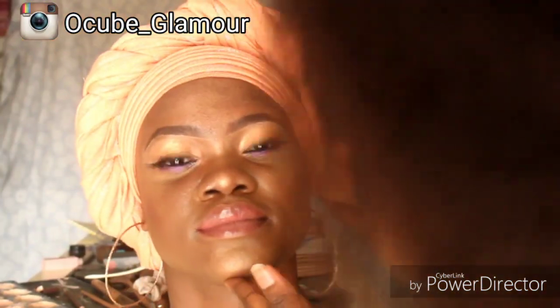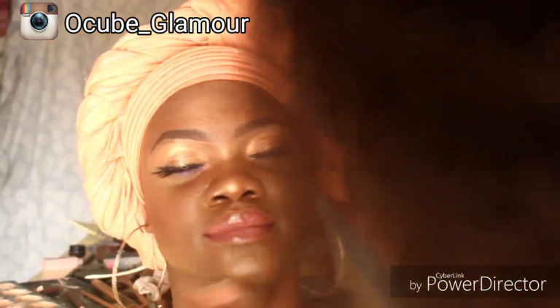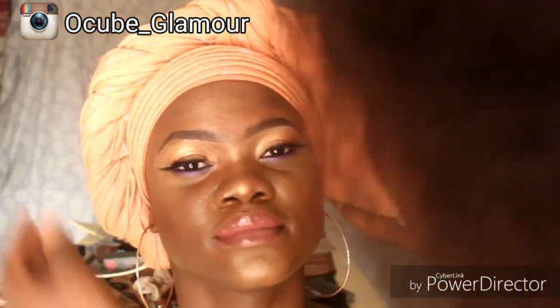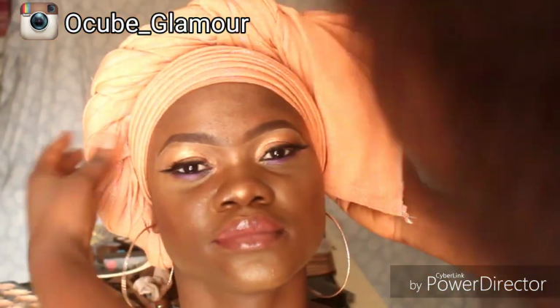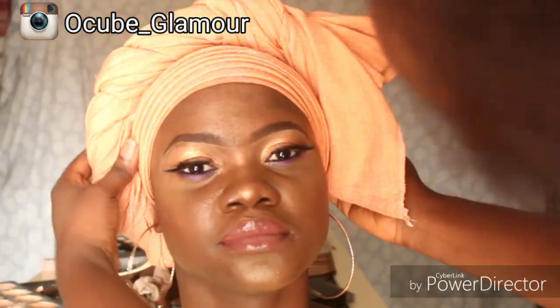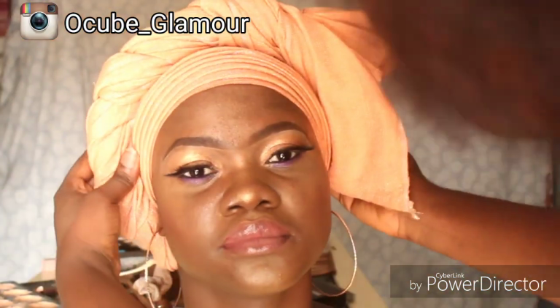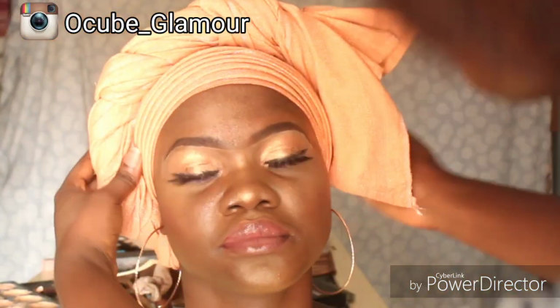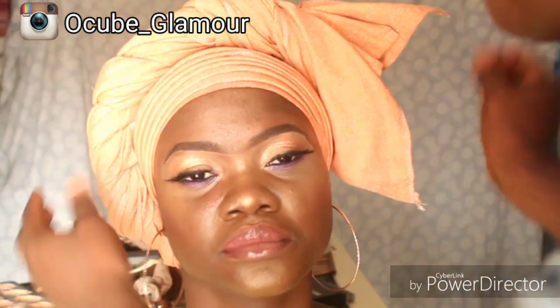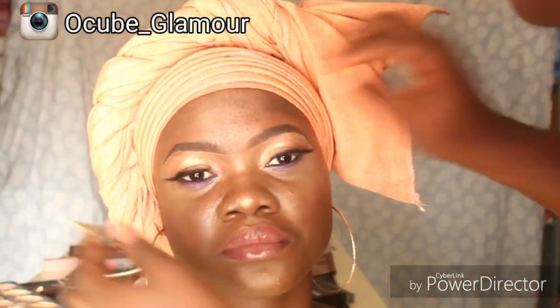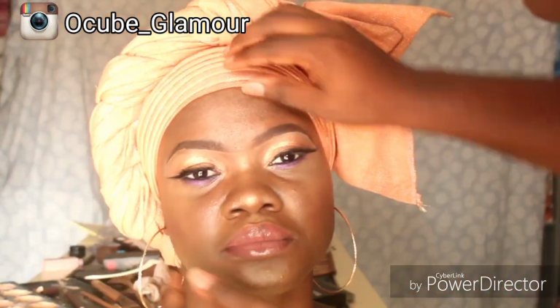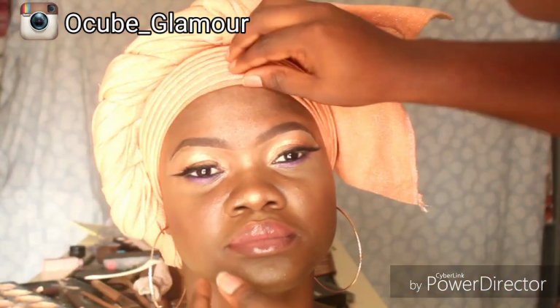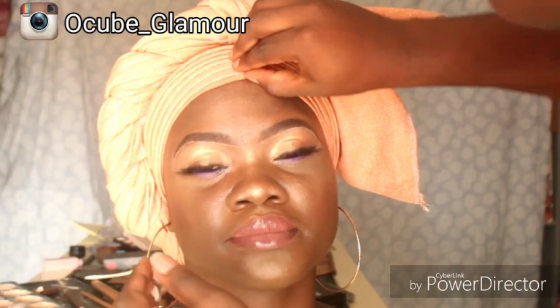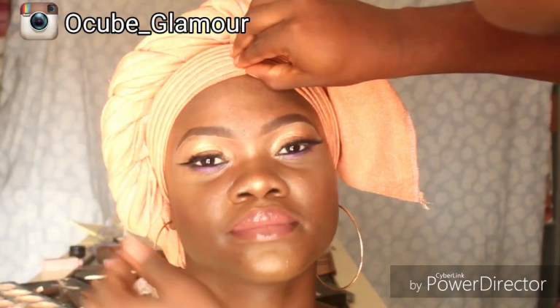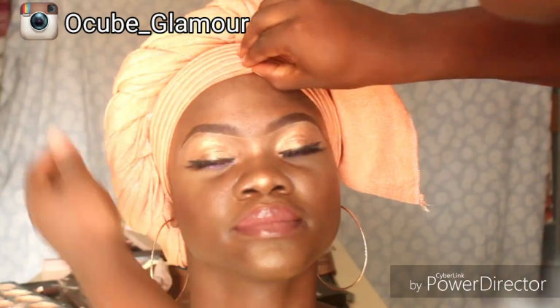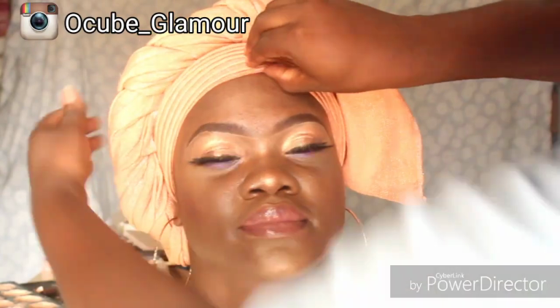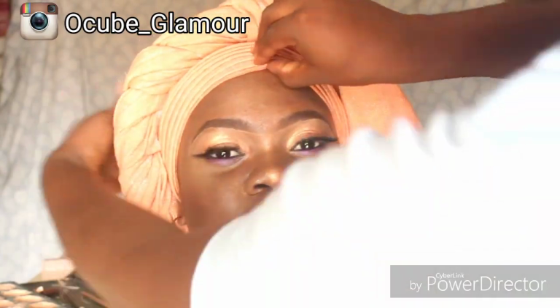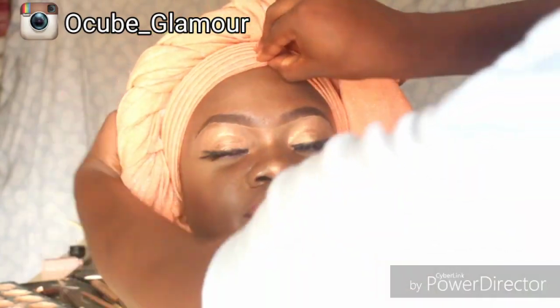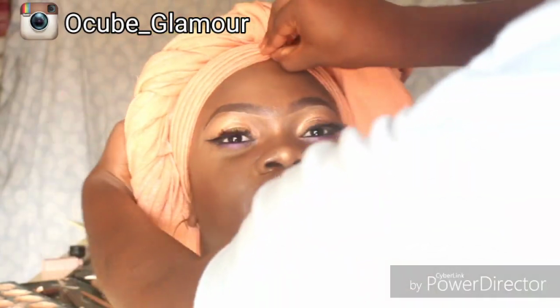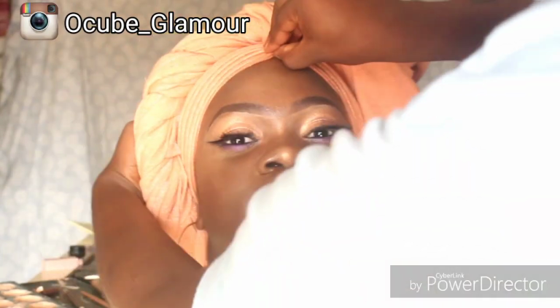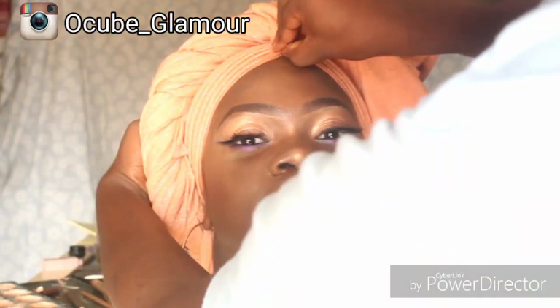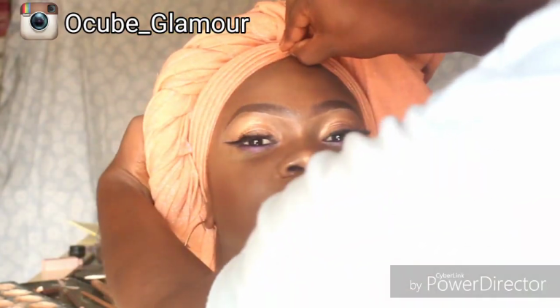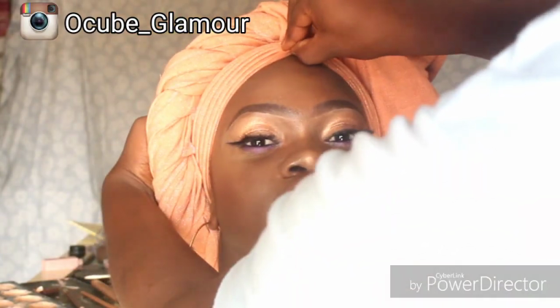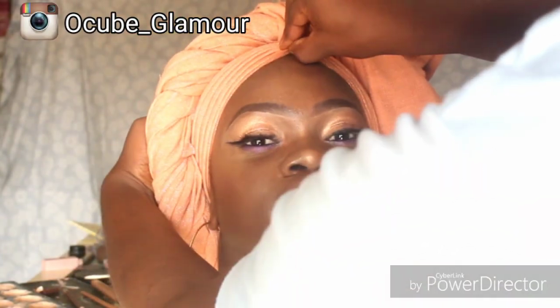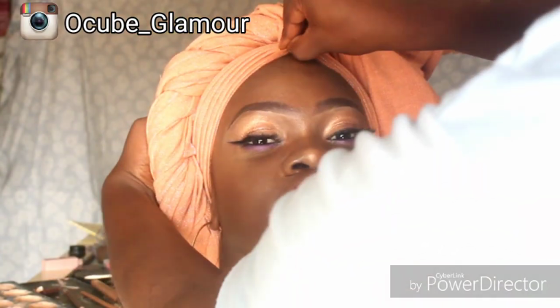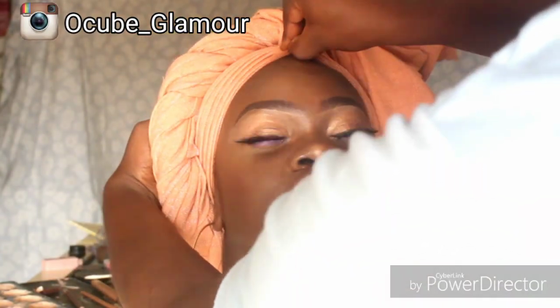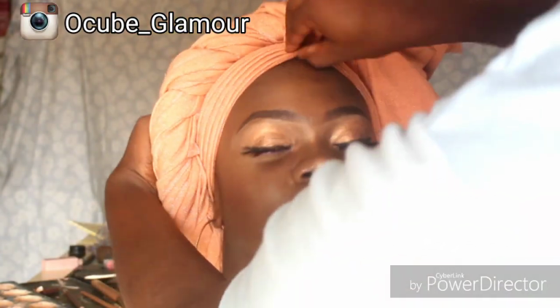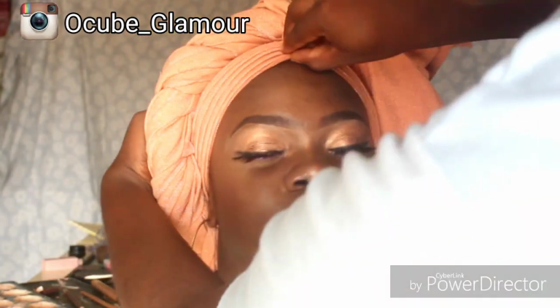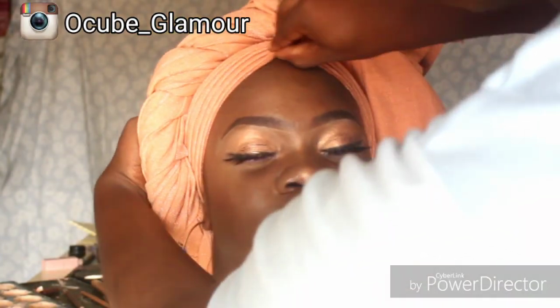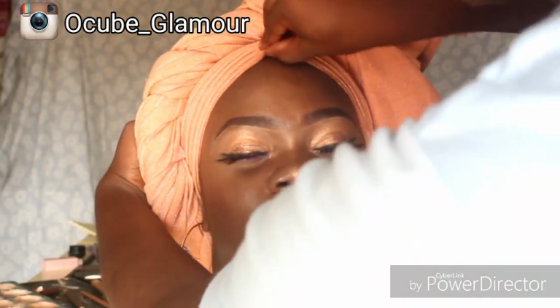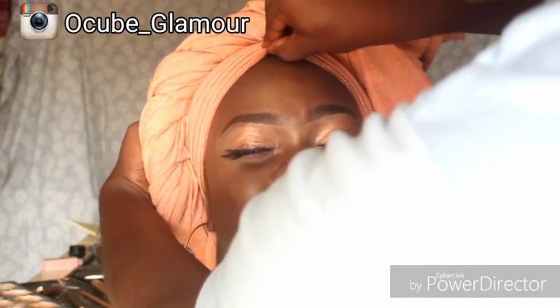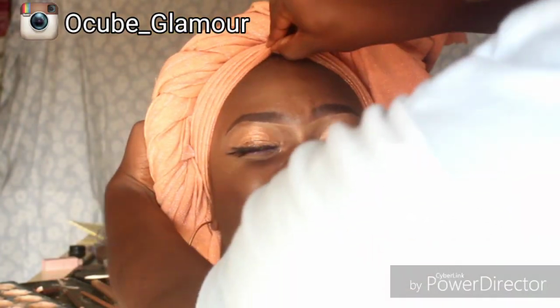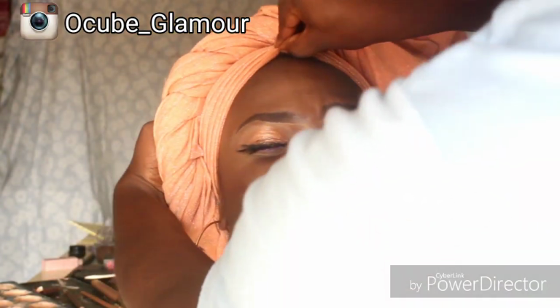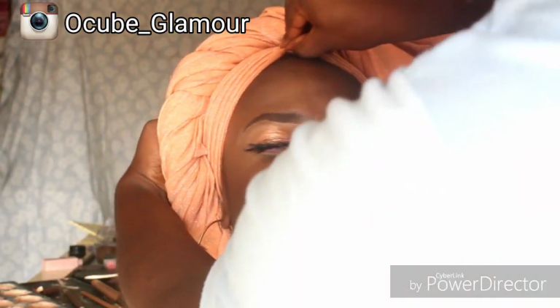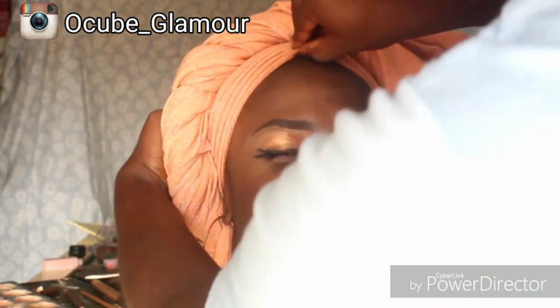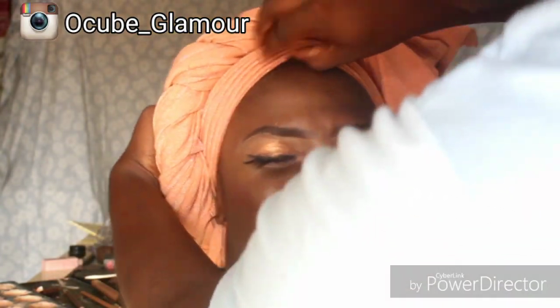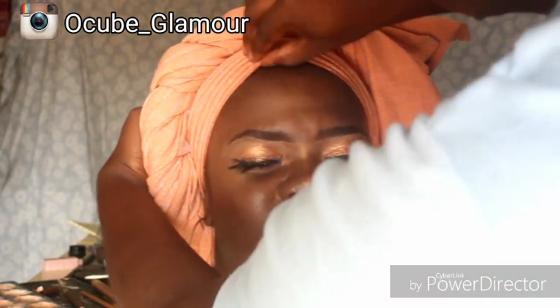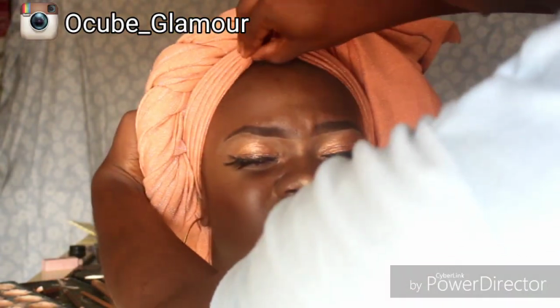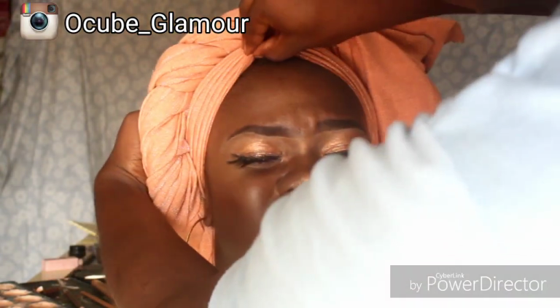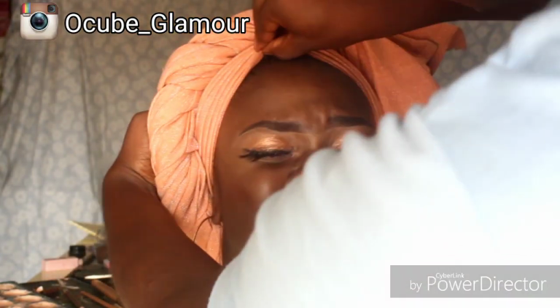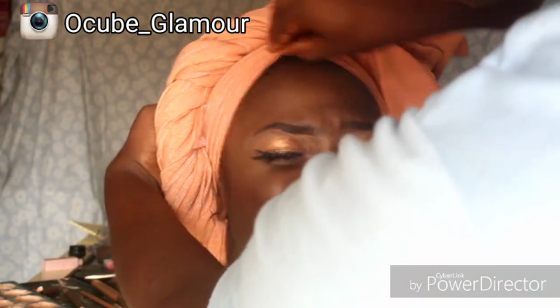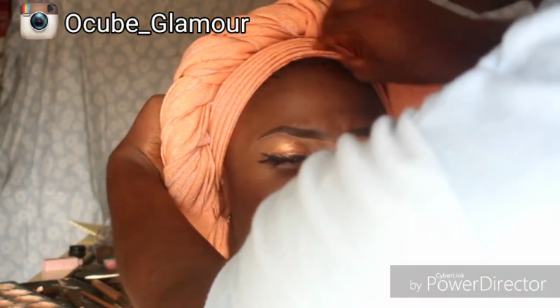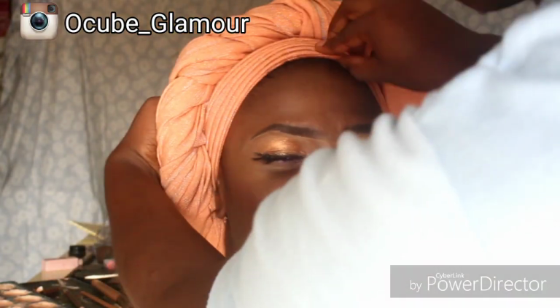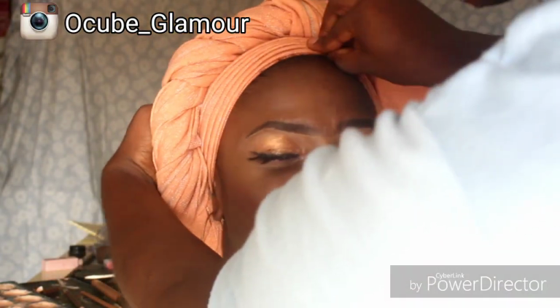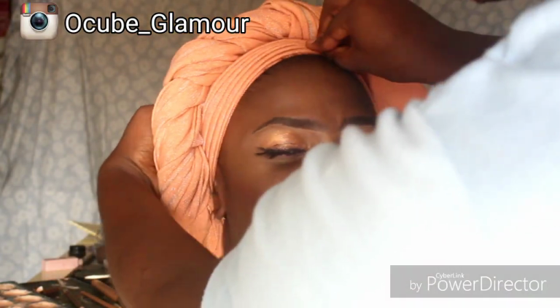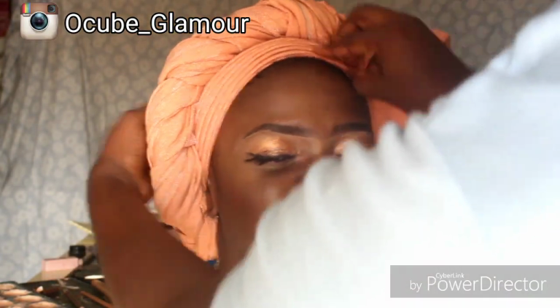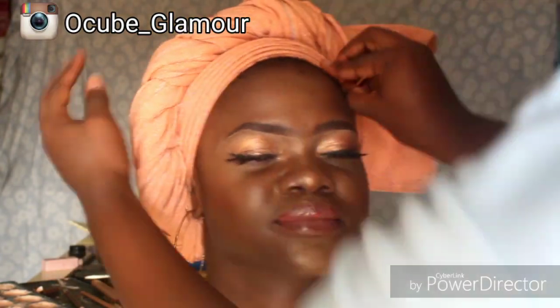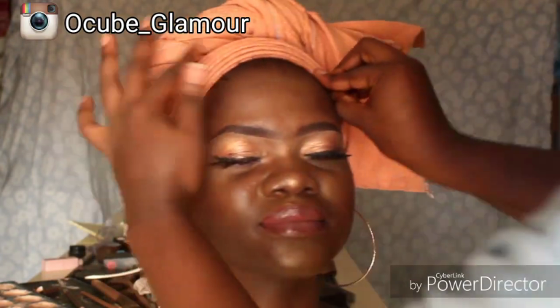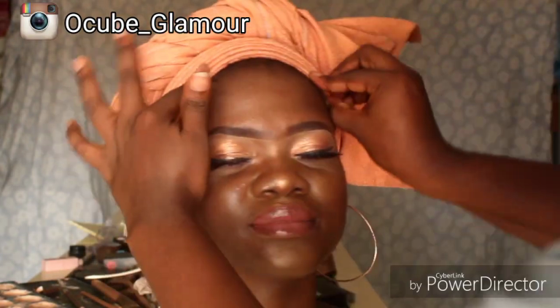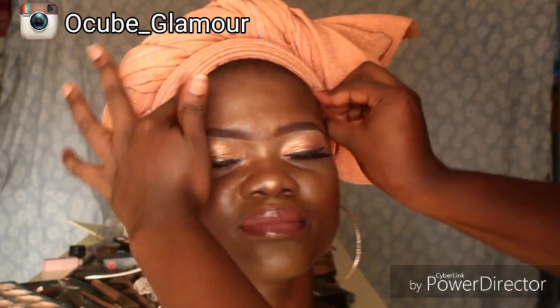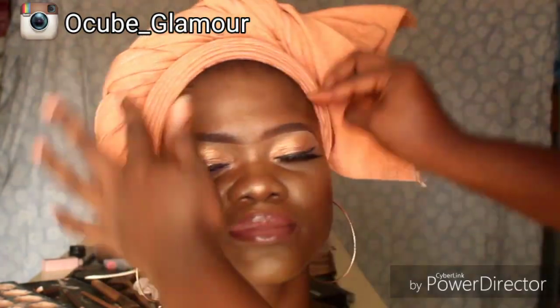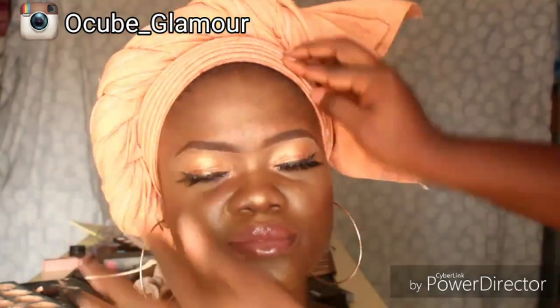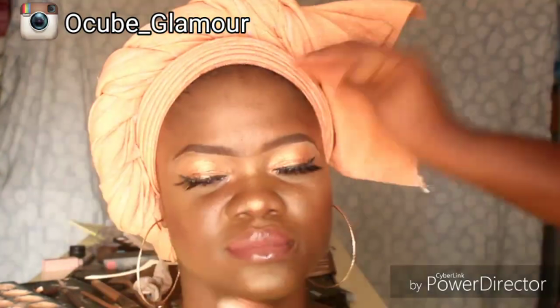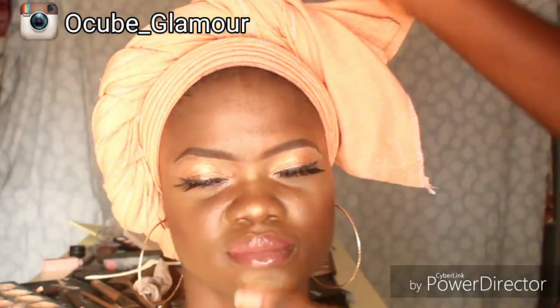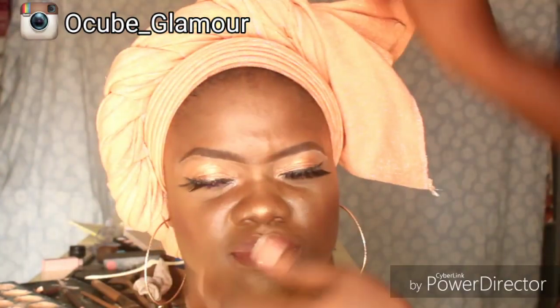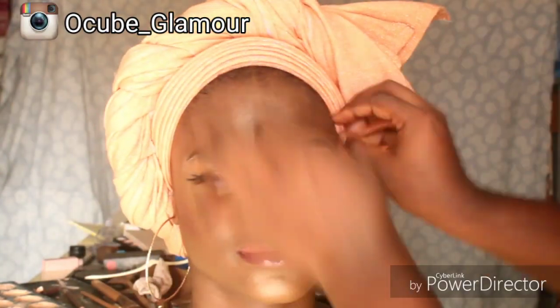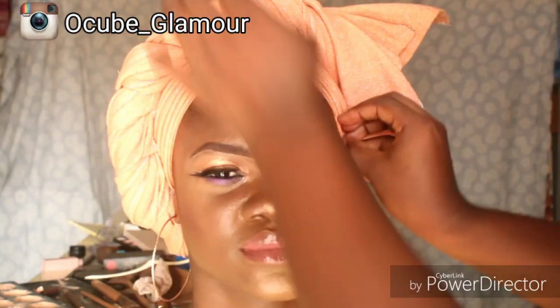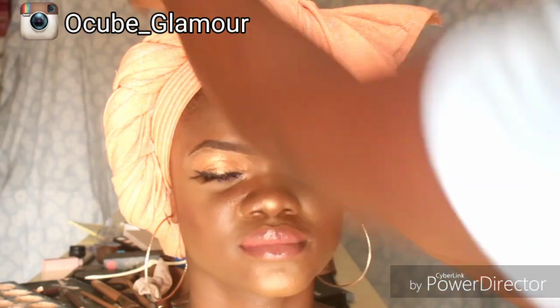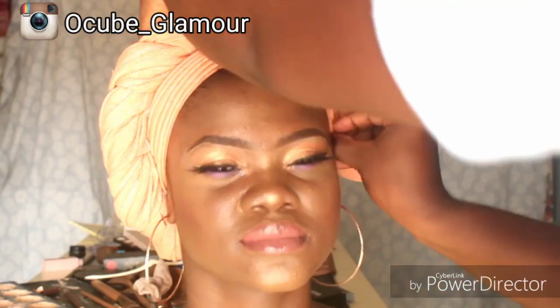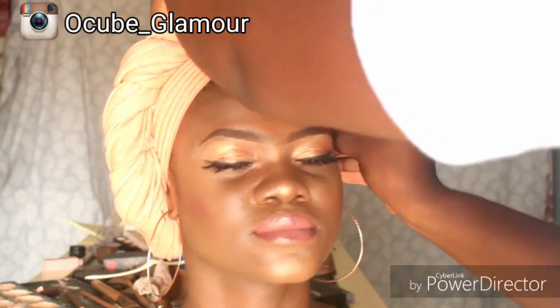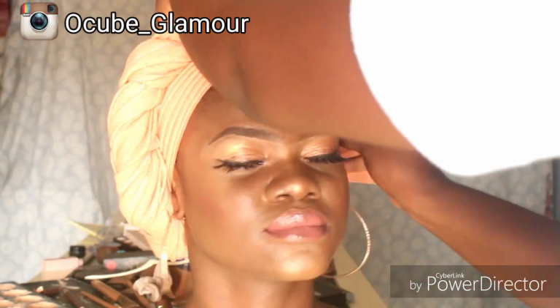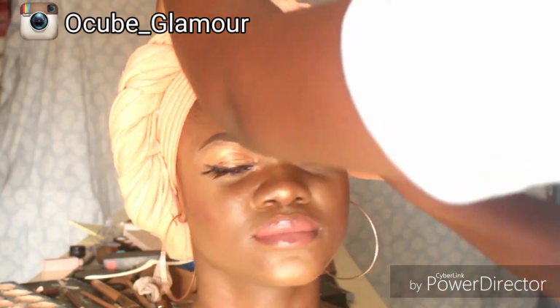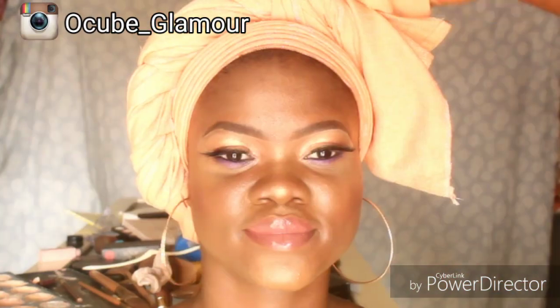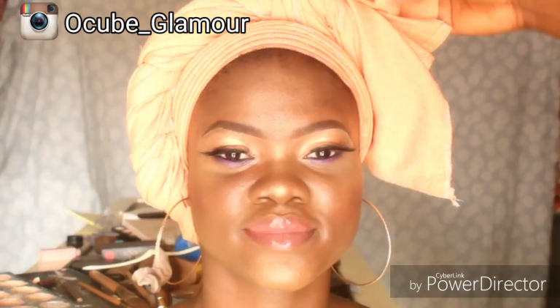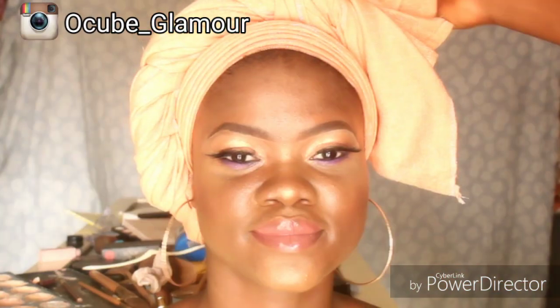If you enjoyed this tutorial, give this video a thumbs up, like and subscribe. Hope to see you all in my next one — bye bye loves!